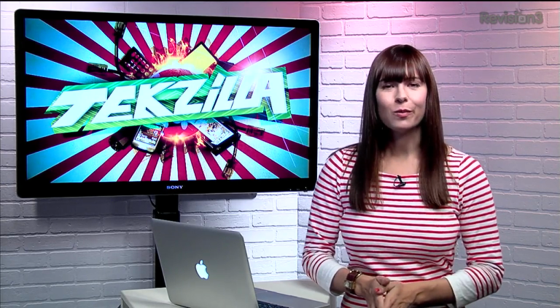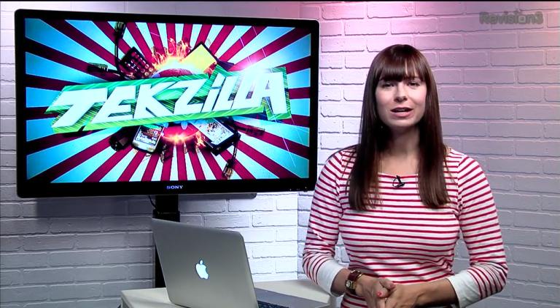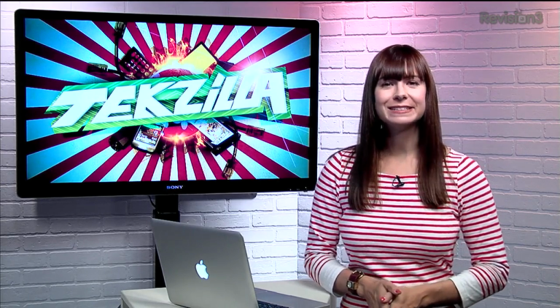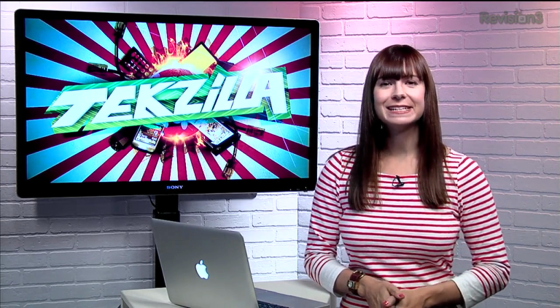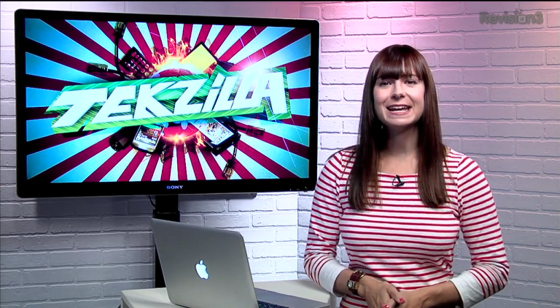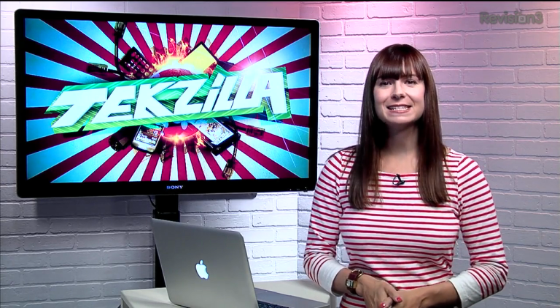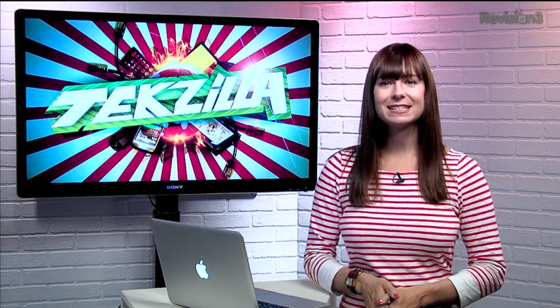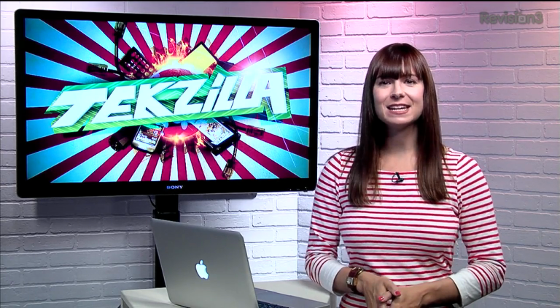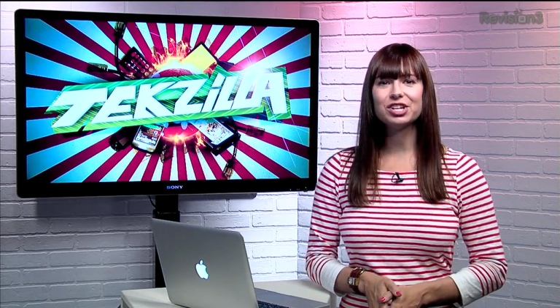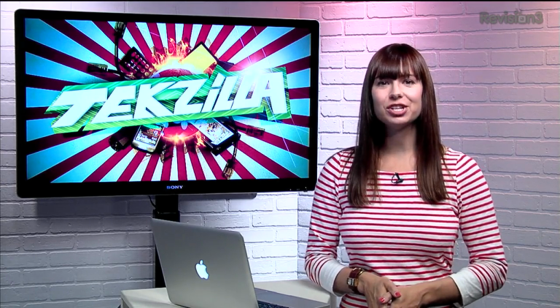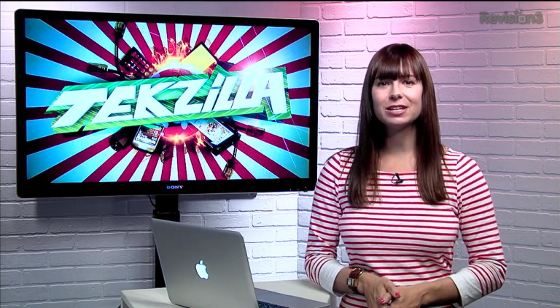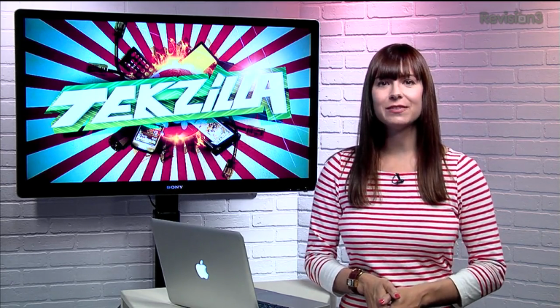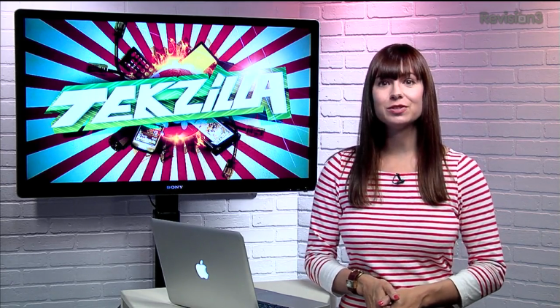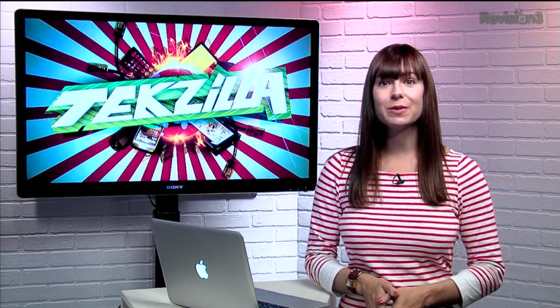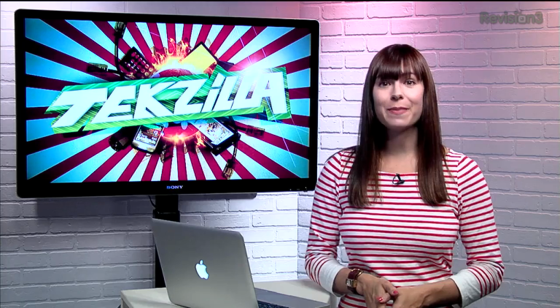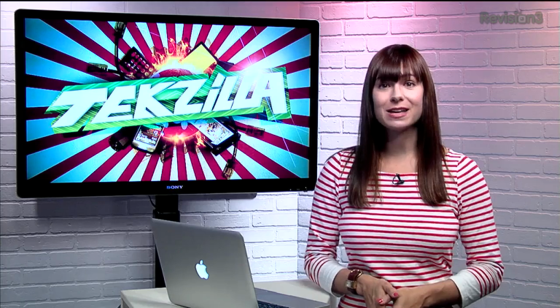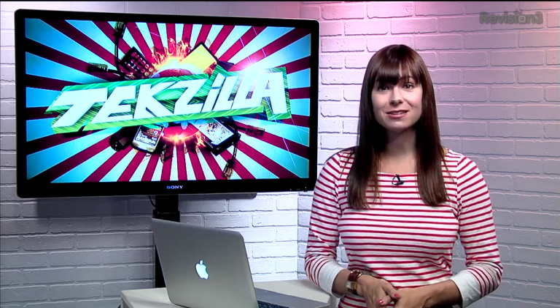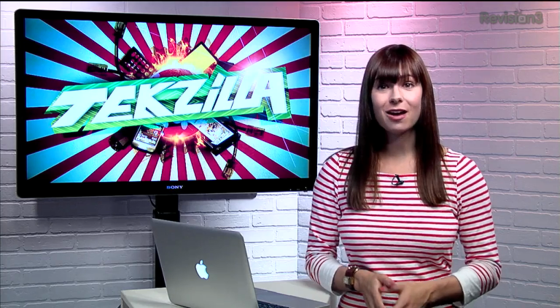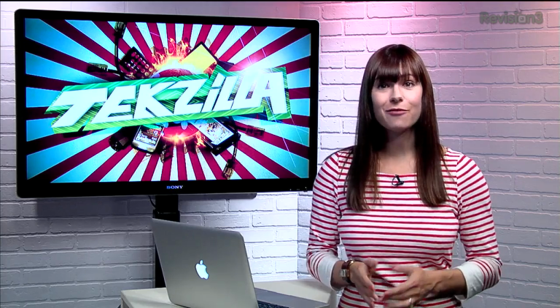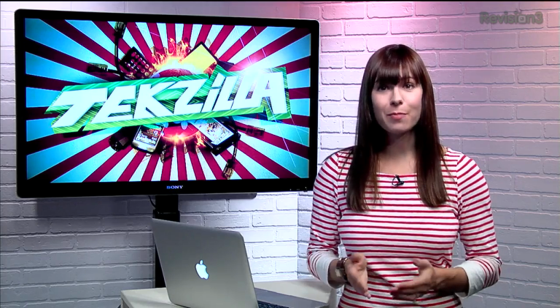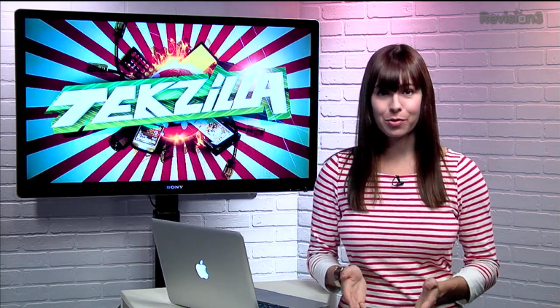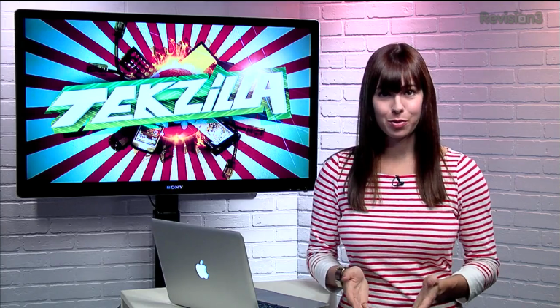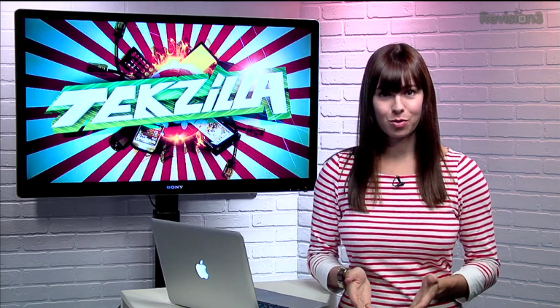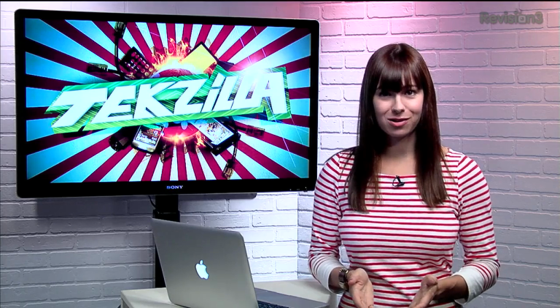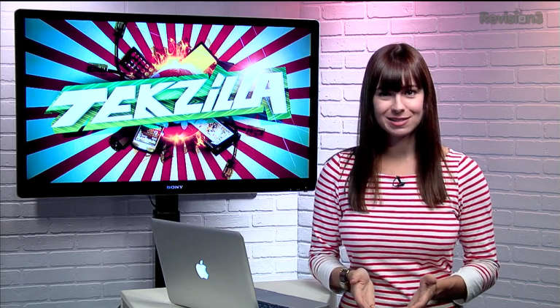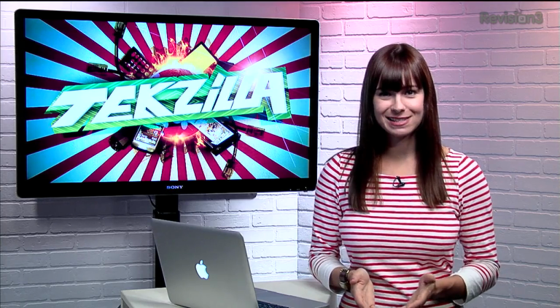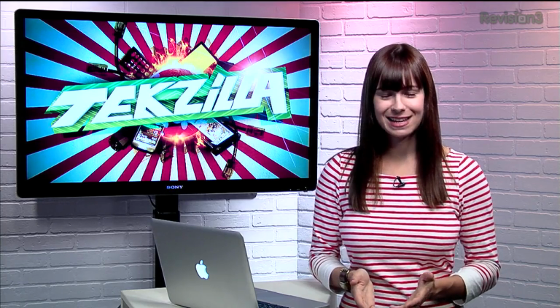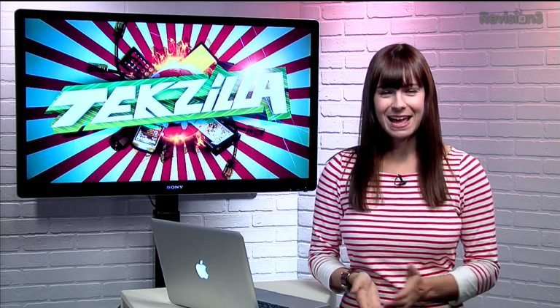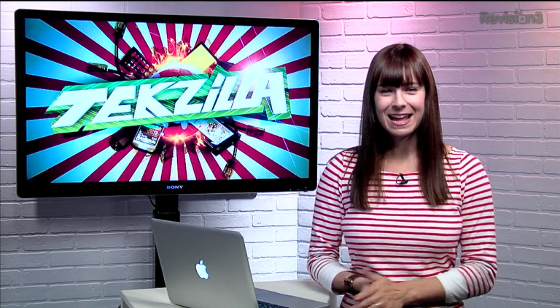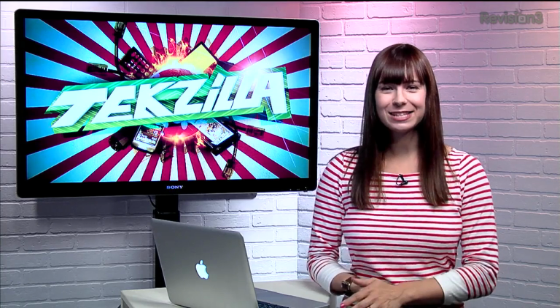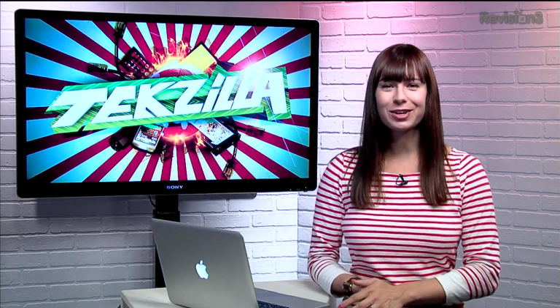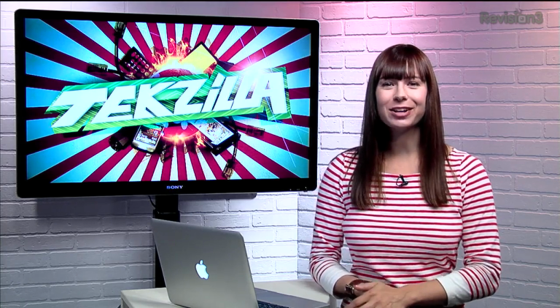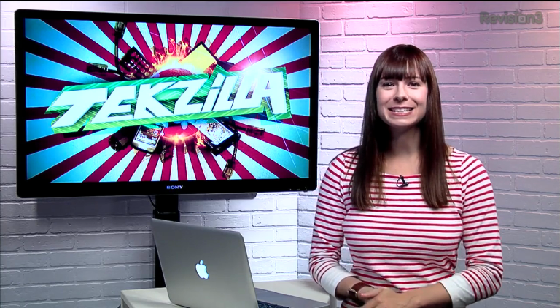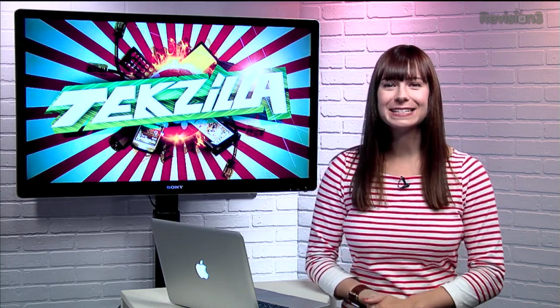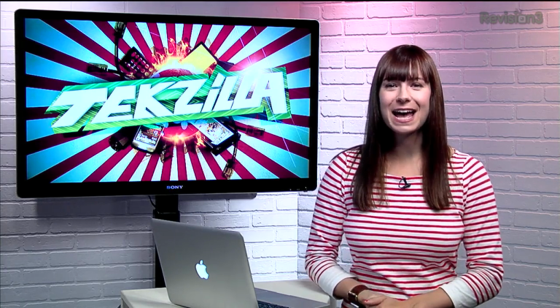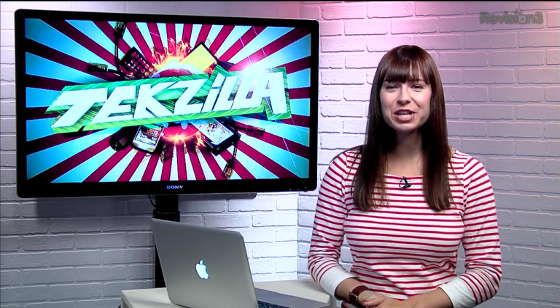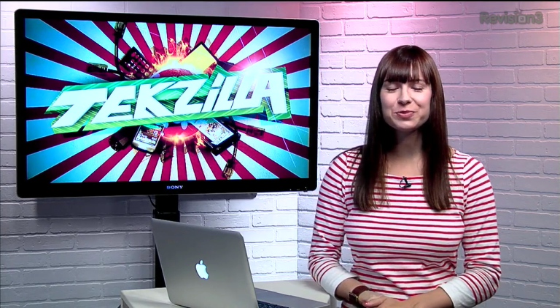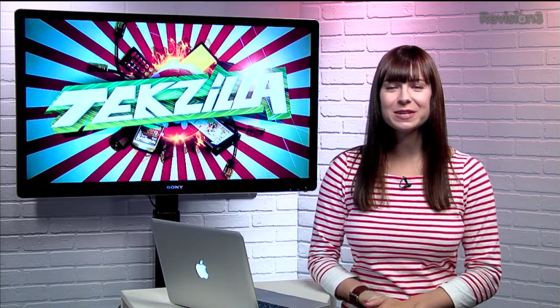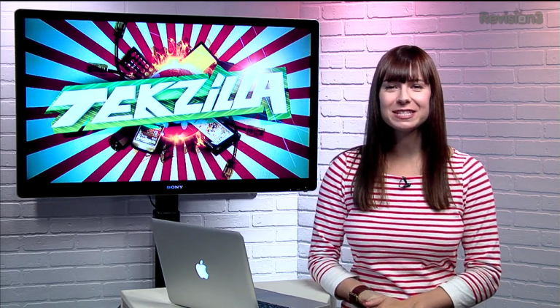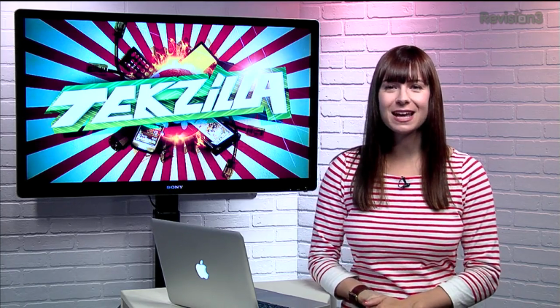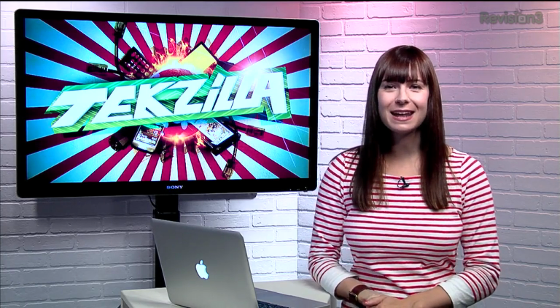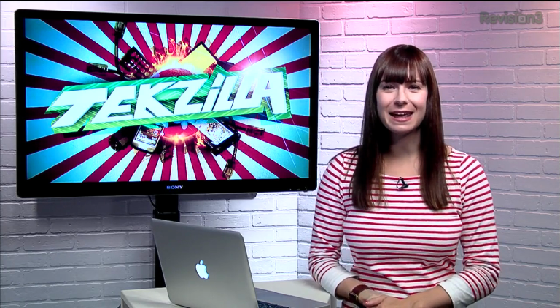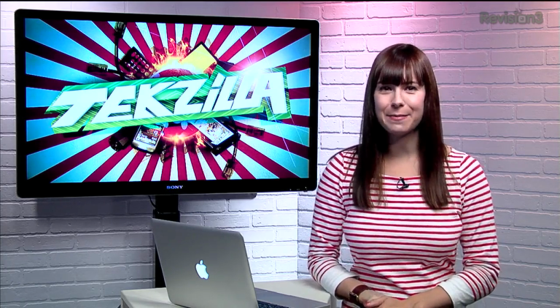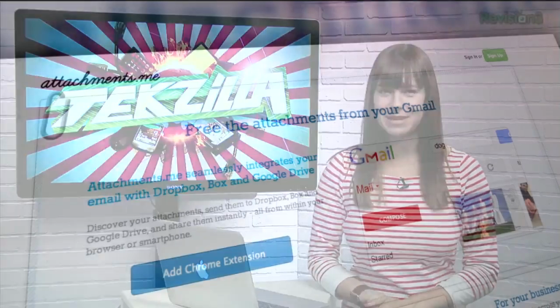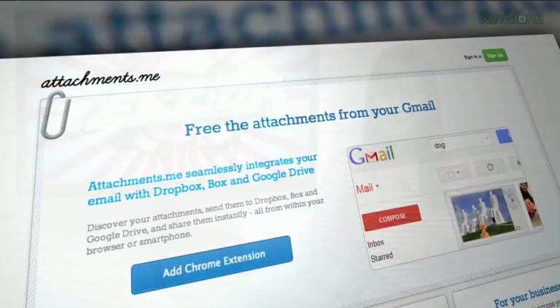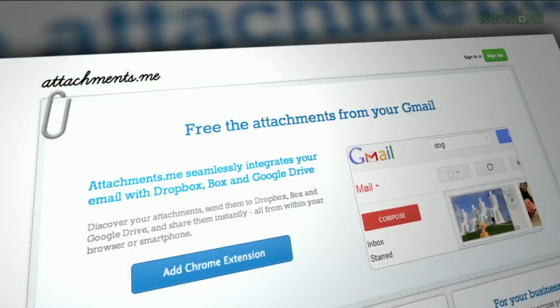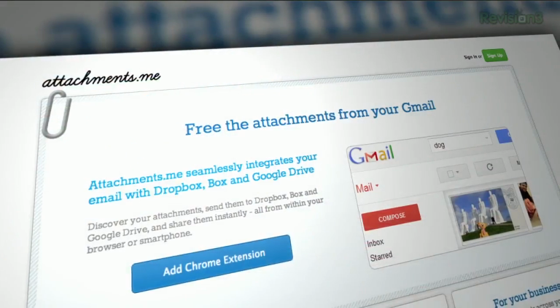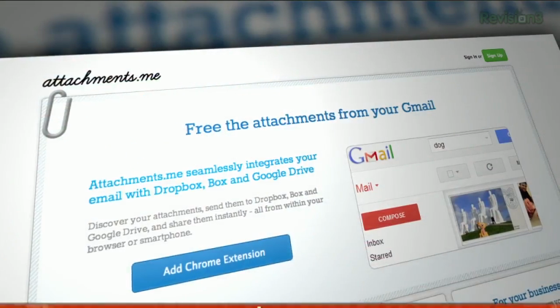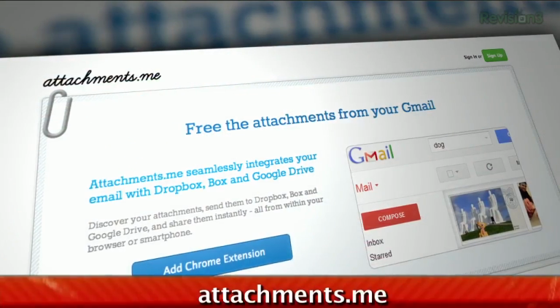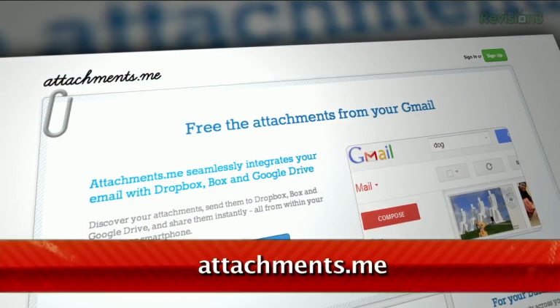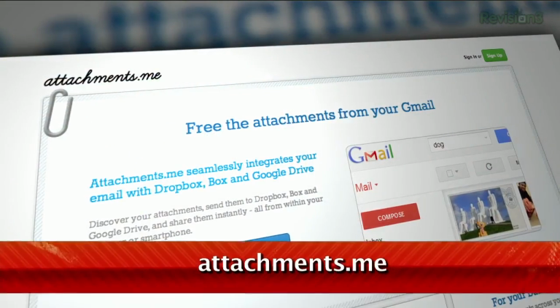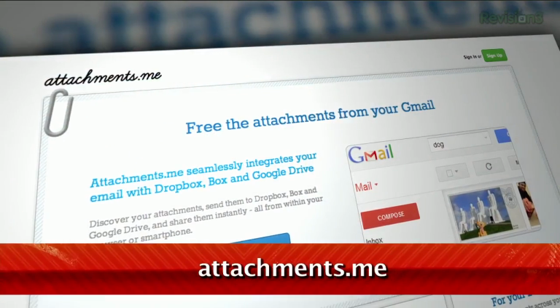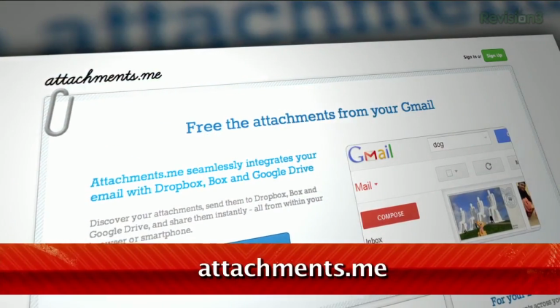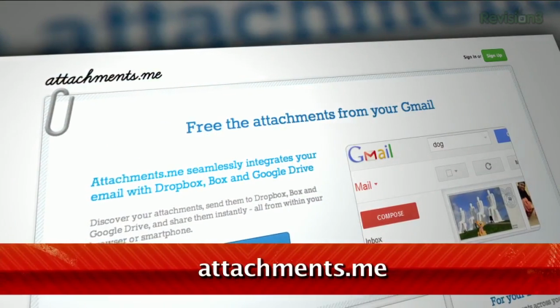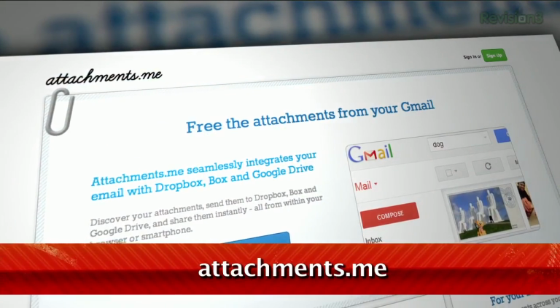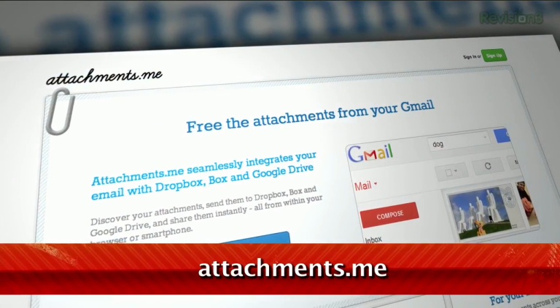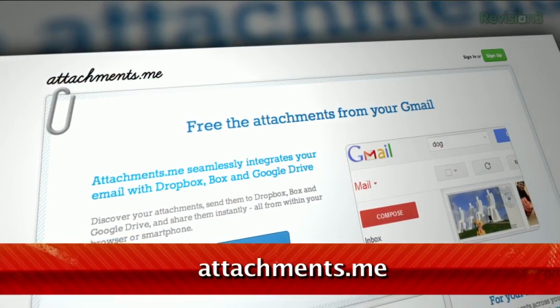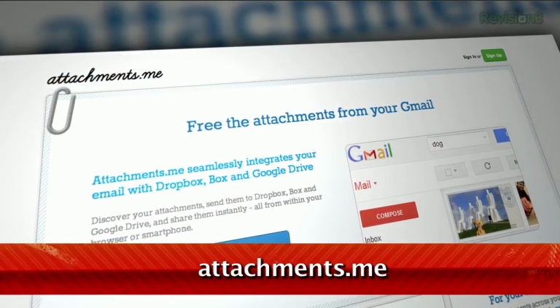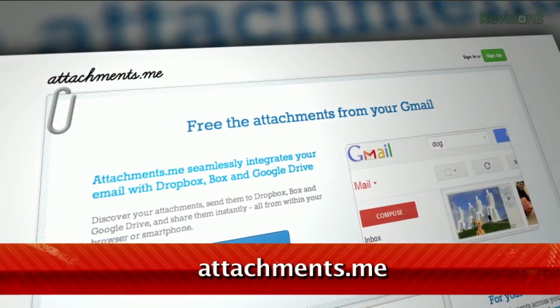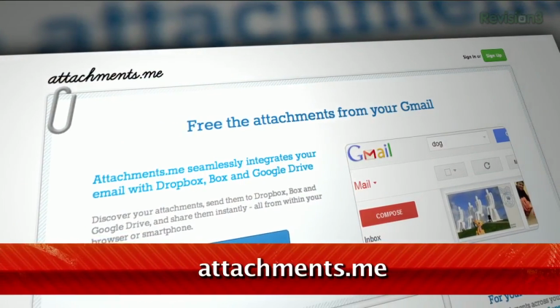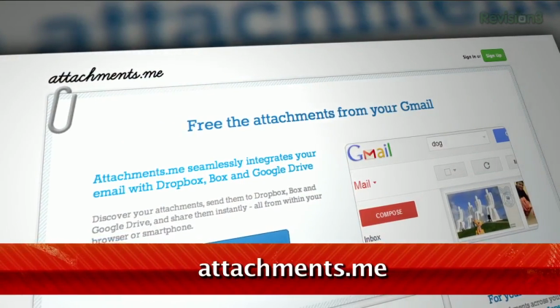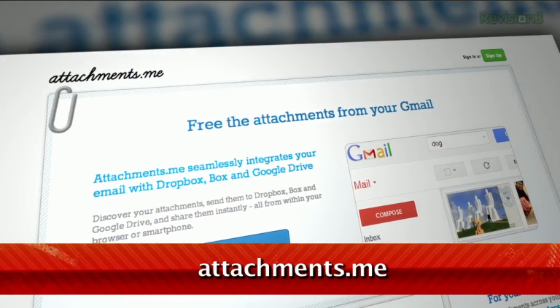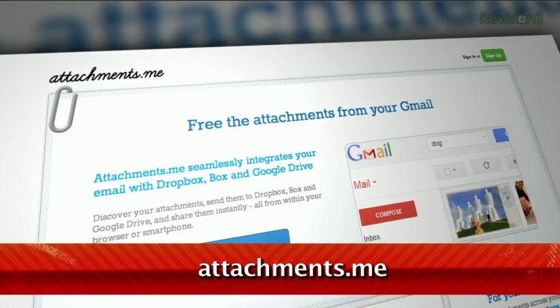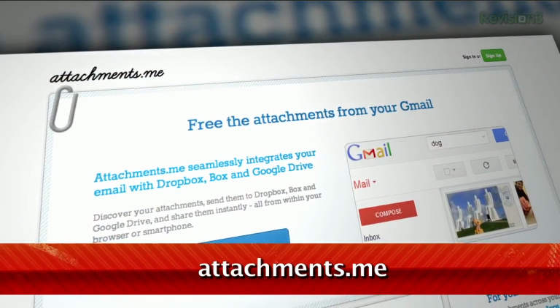Well, today's extension gives you the best of both worlds. It's called Attachments.me and it's pretty simple to set up and use.